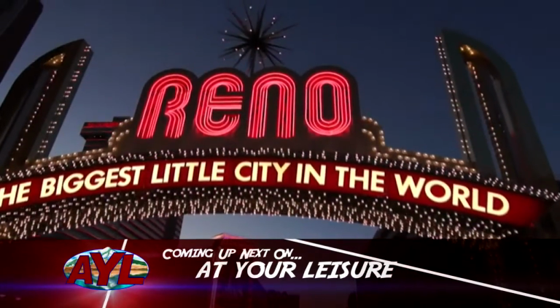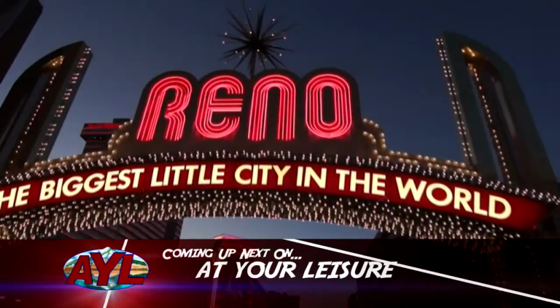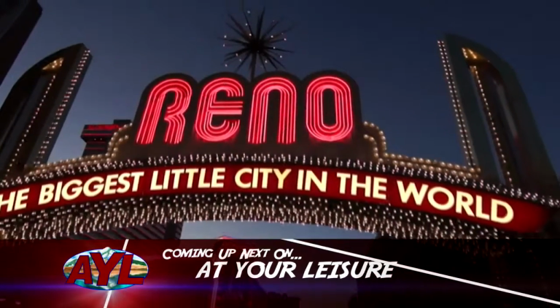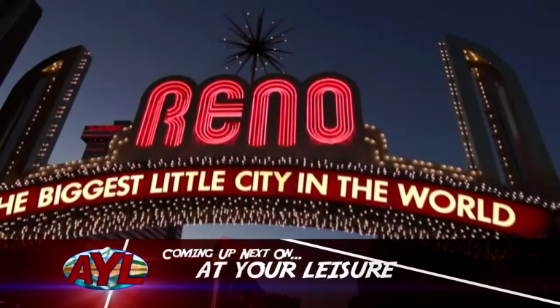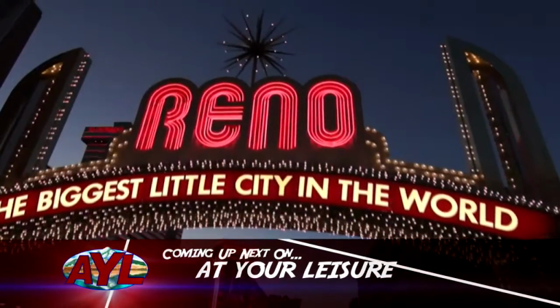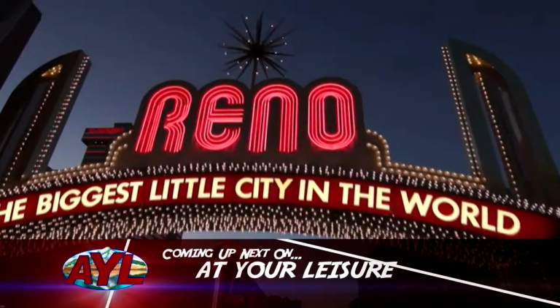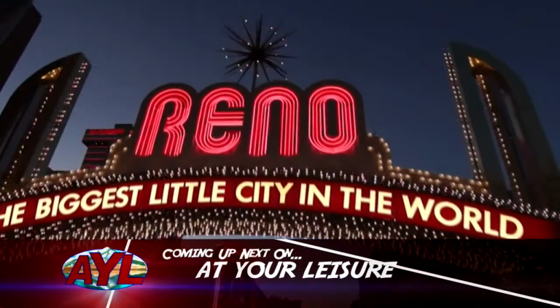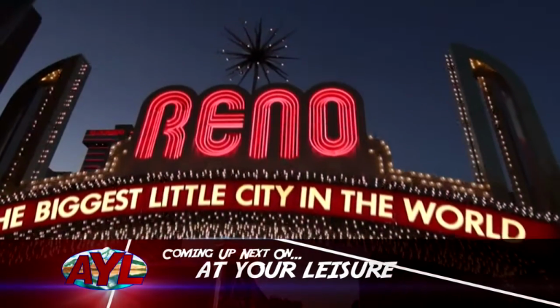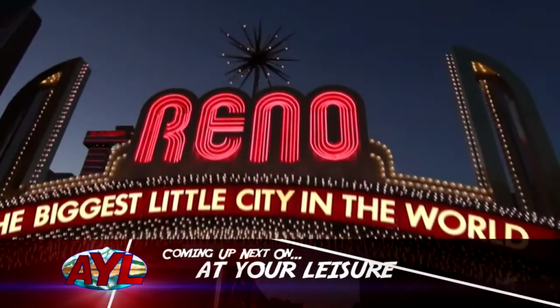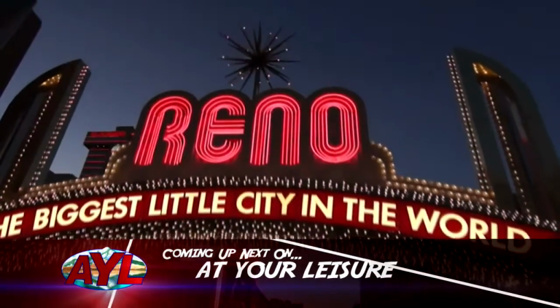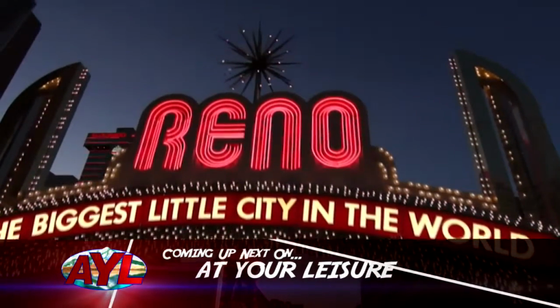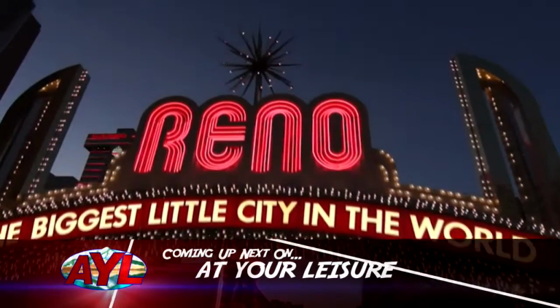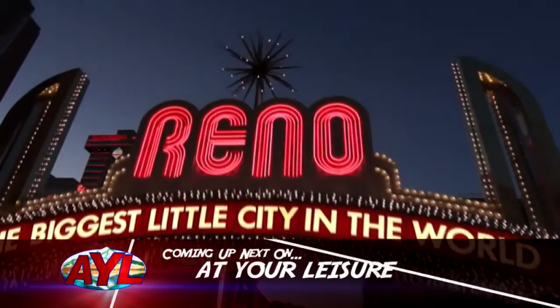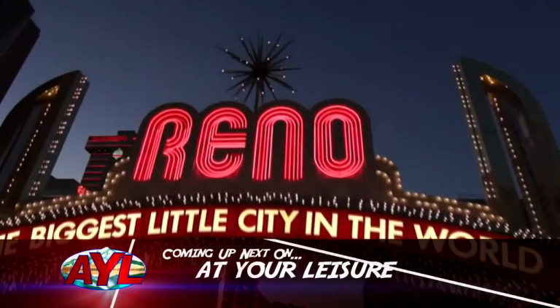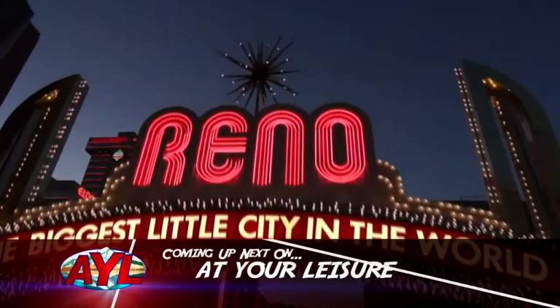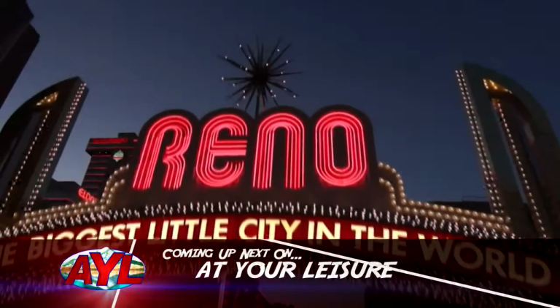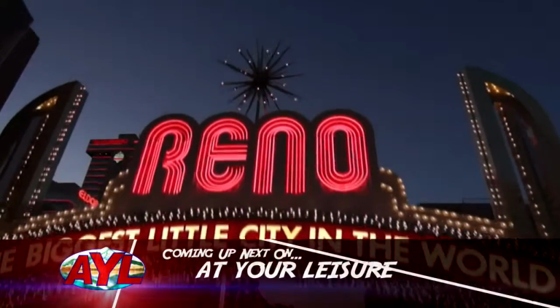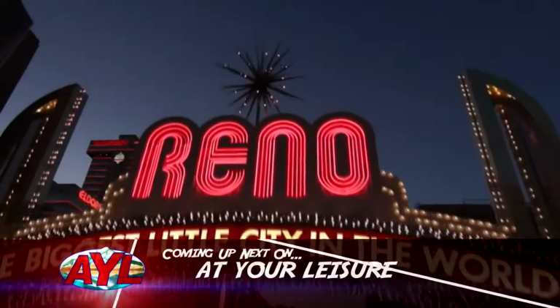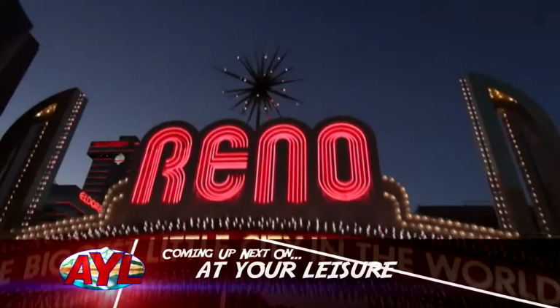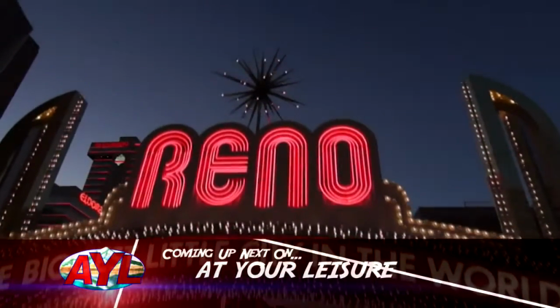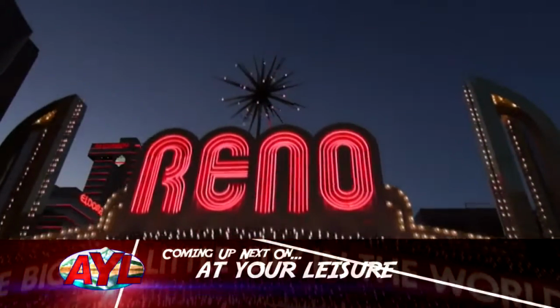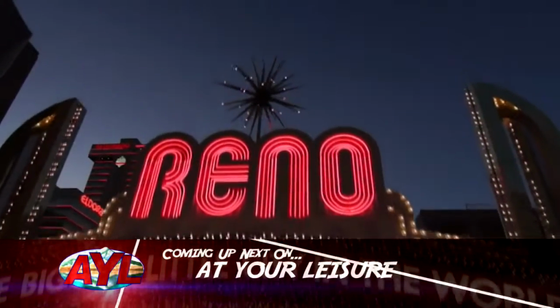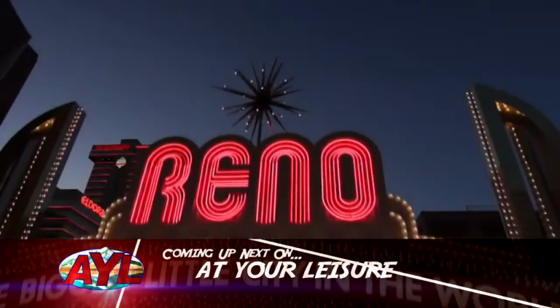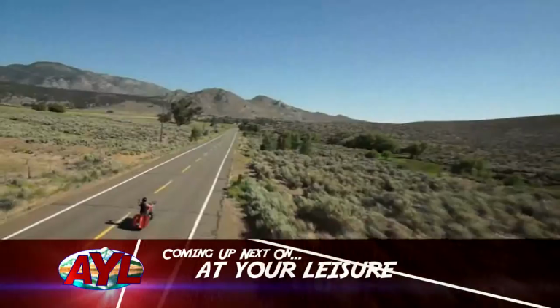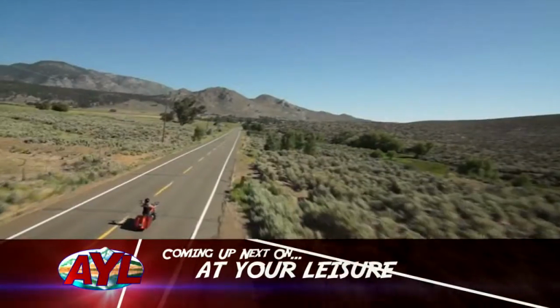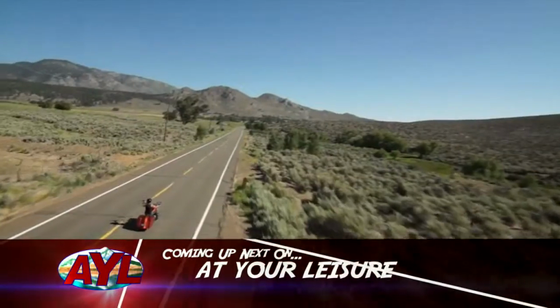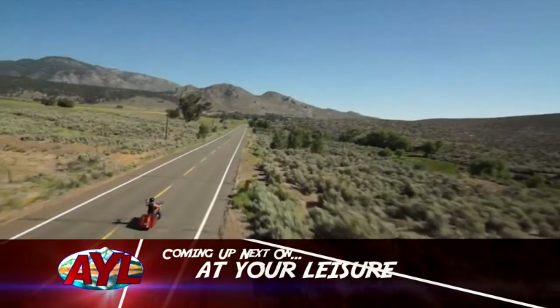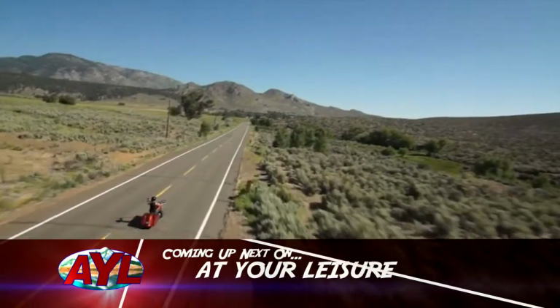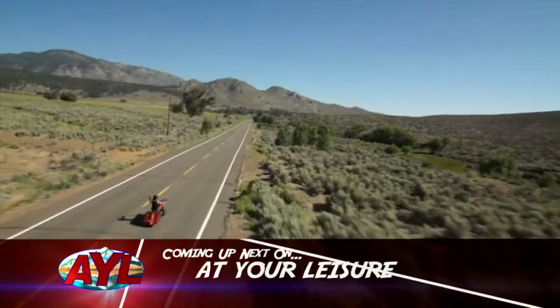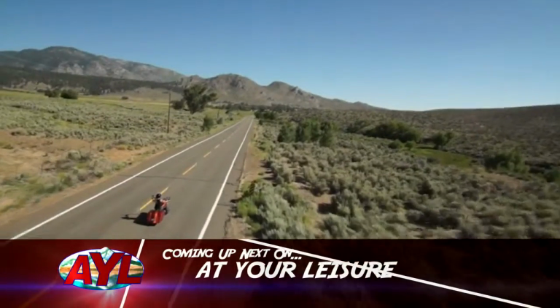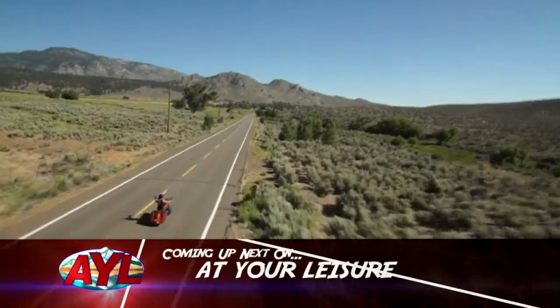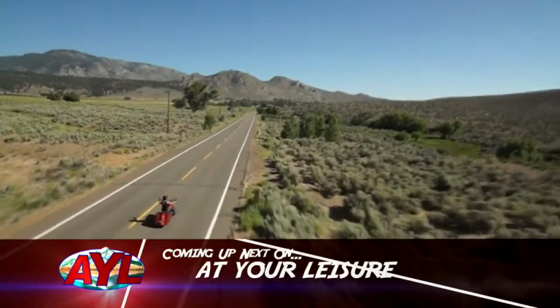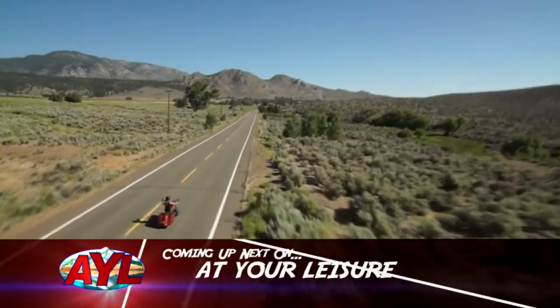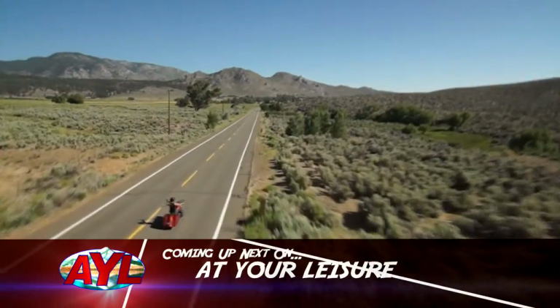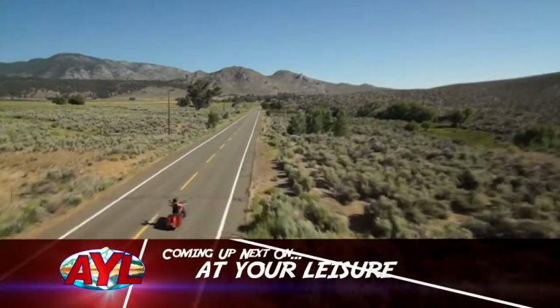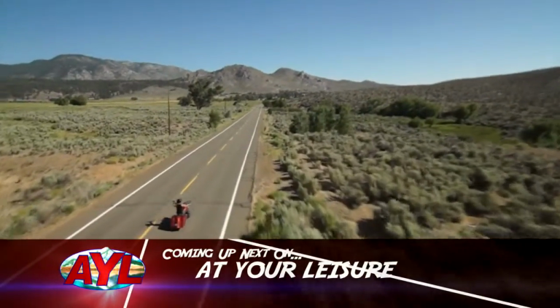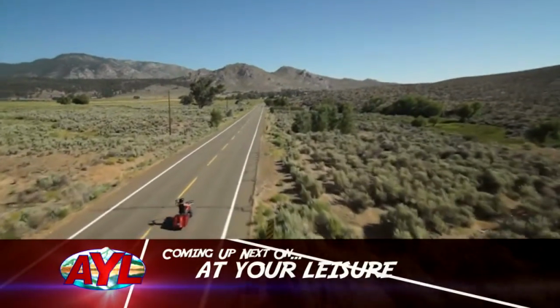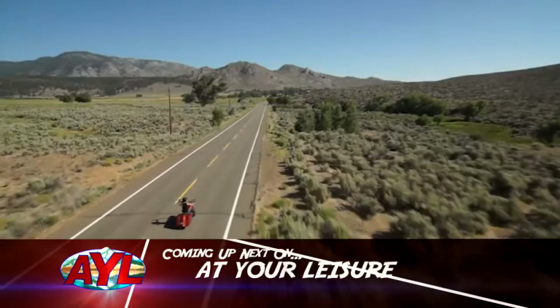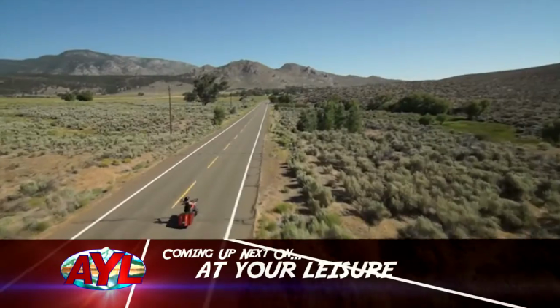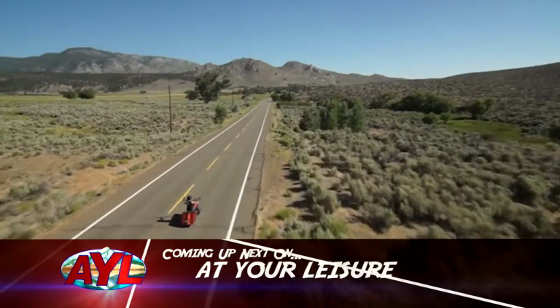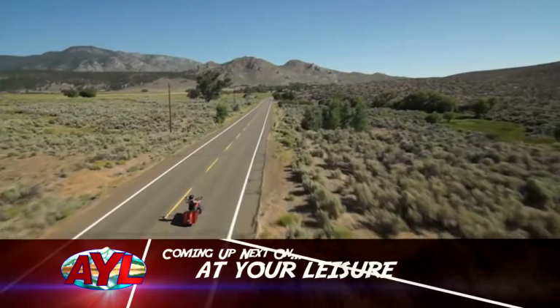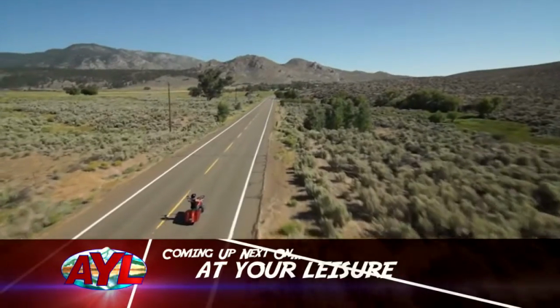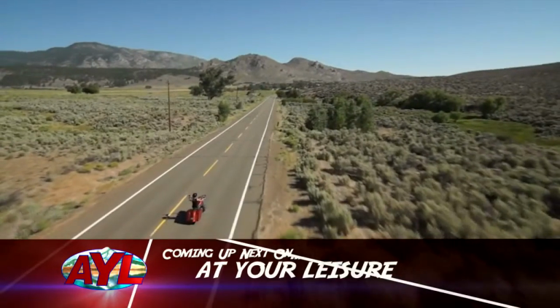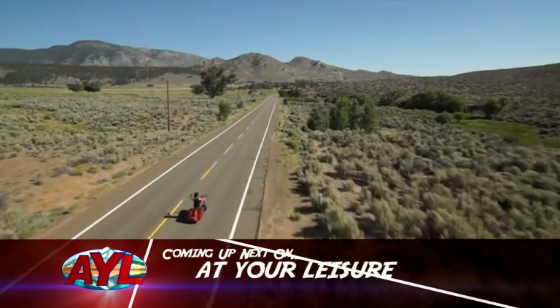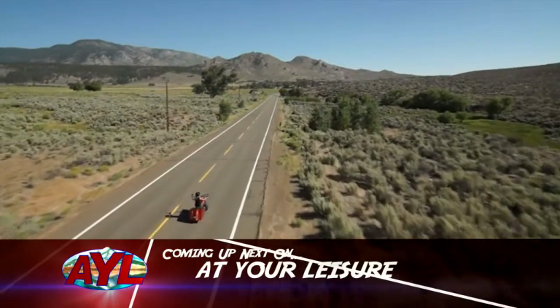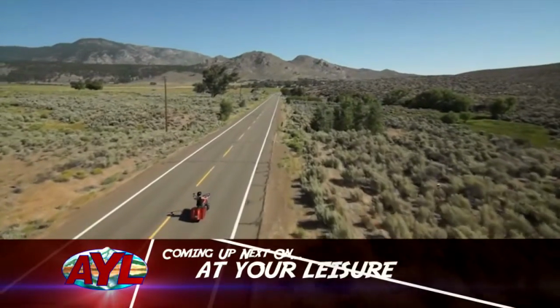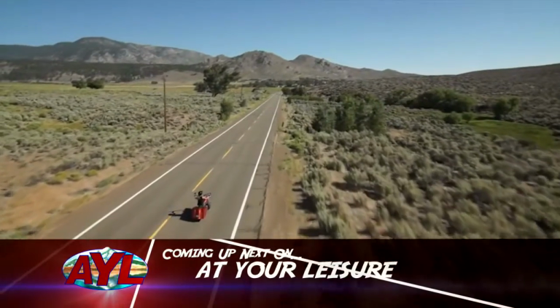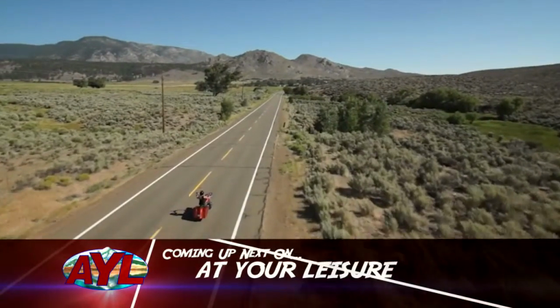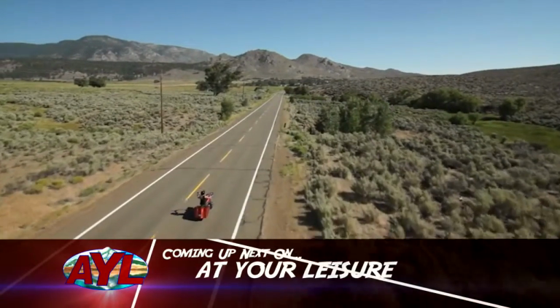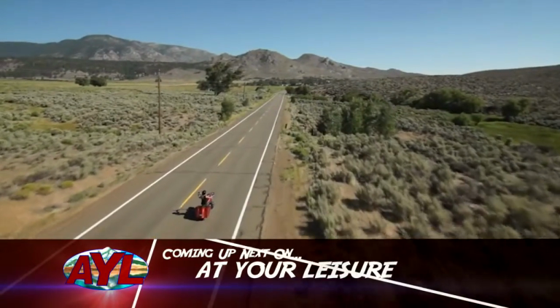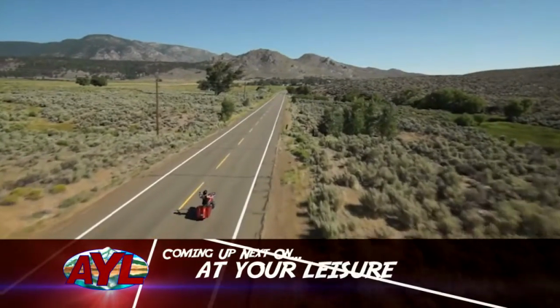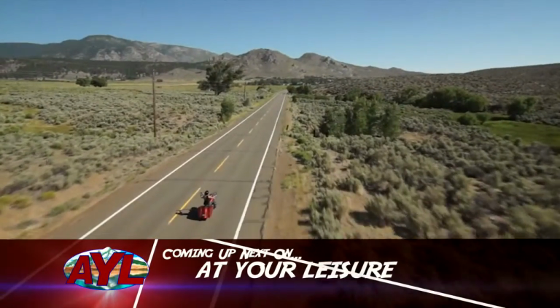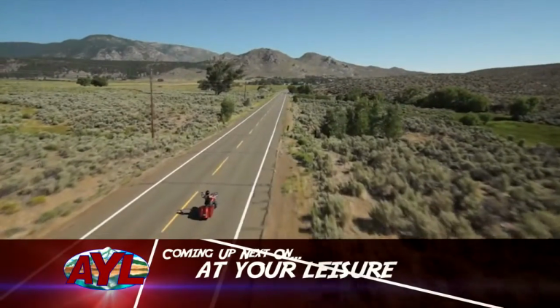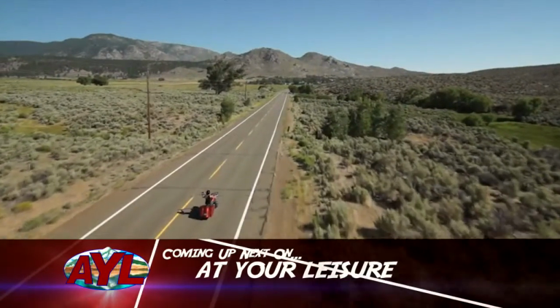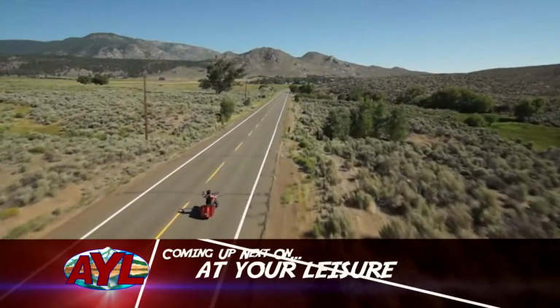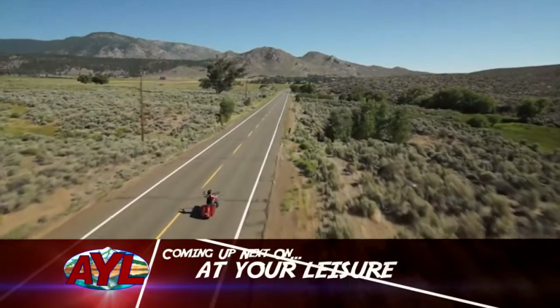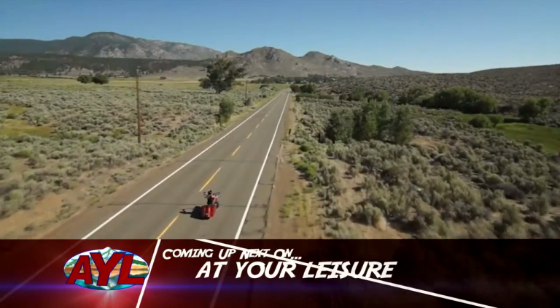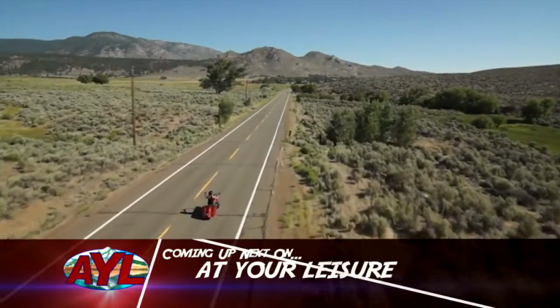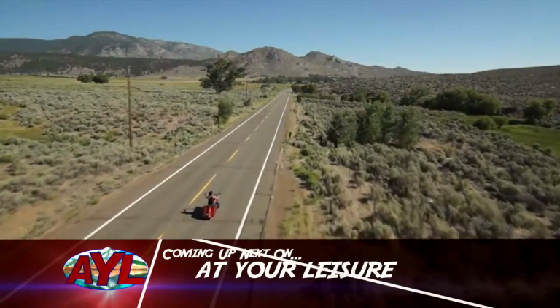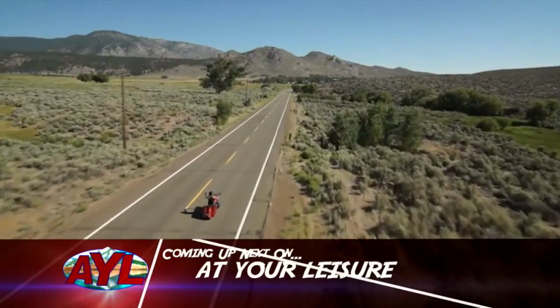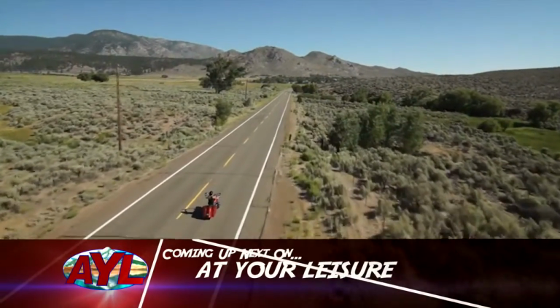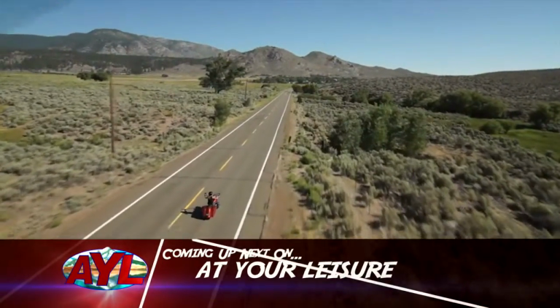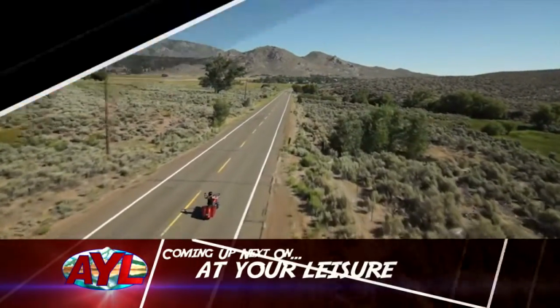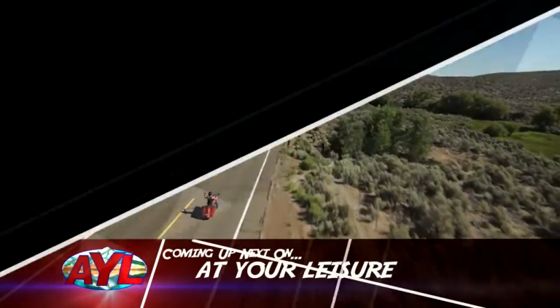Stephen Heumann discovers a big little town with some amazing potential for outdoor thrills. Own the outdoors with AYL.